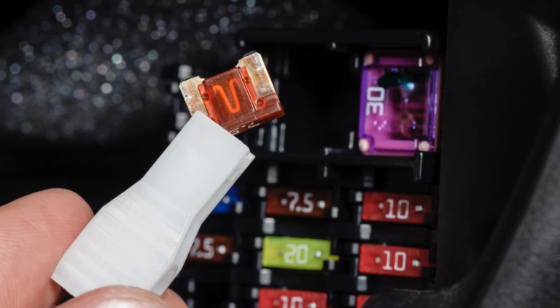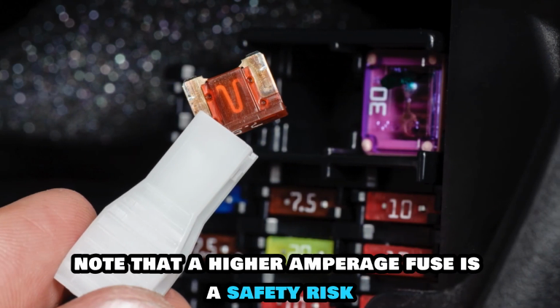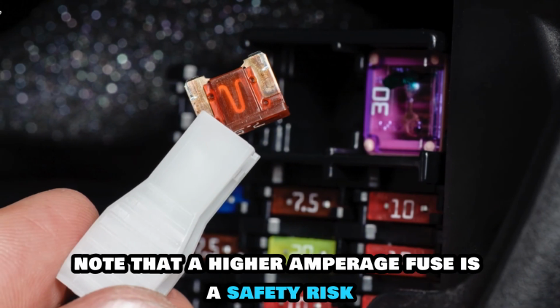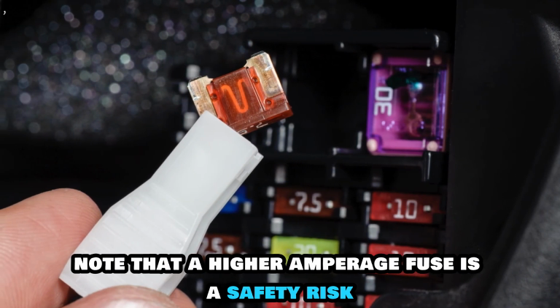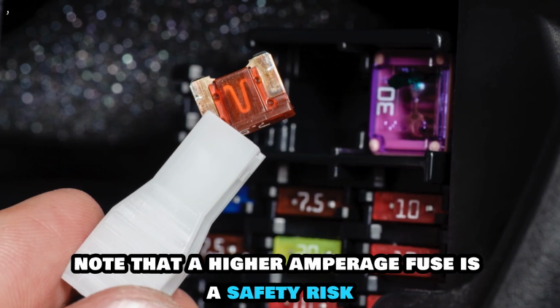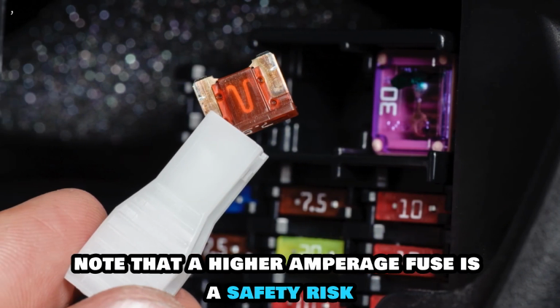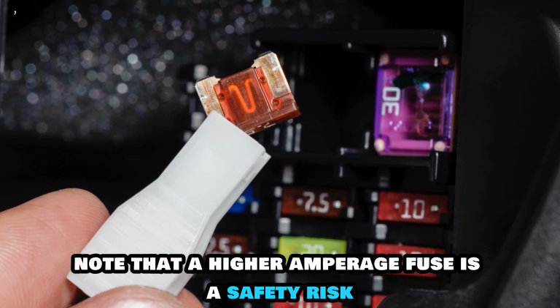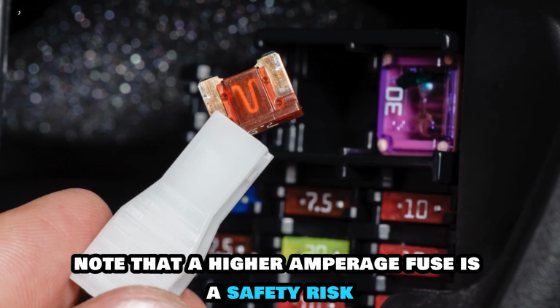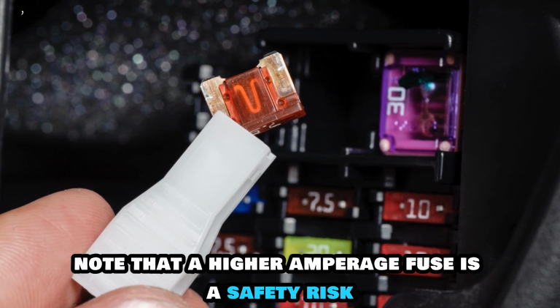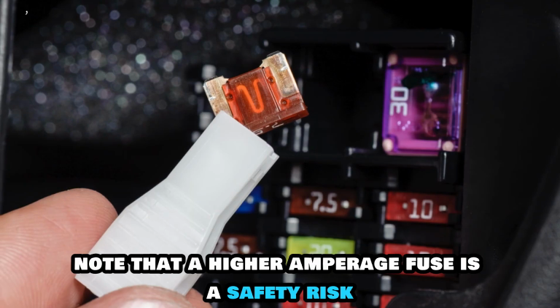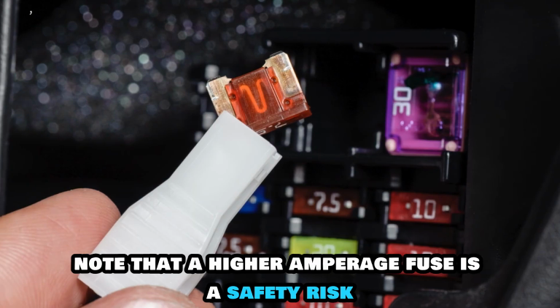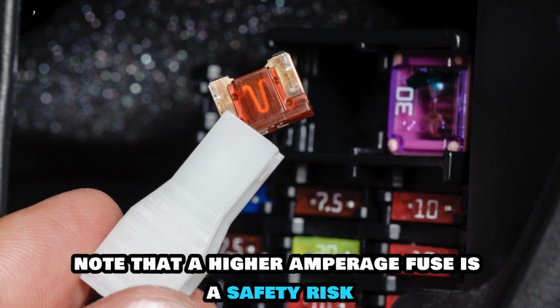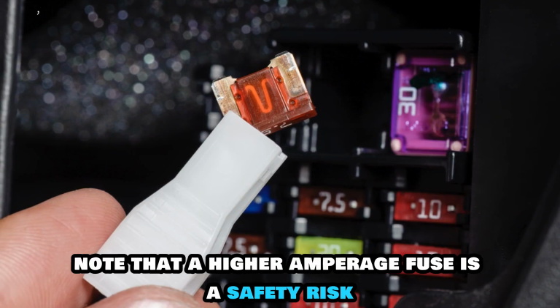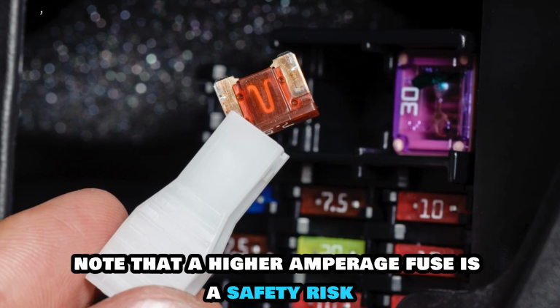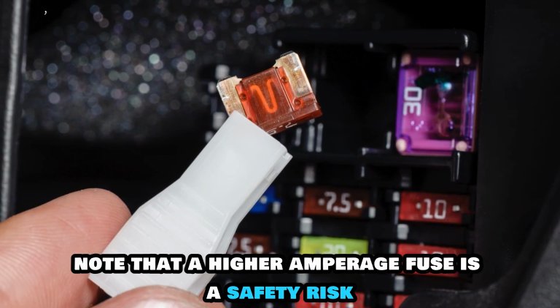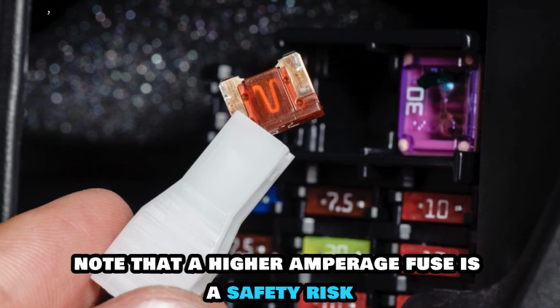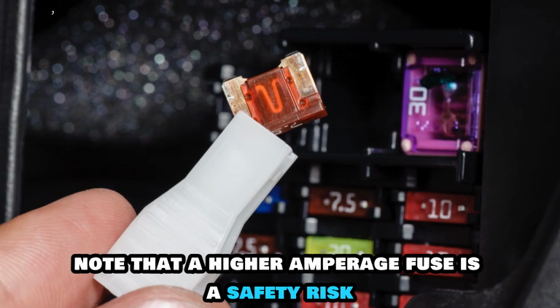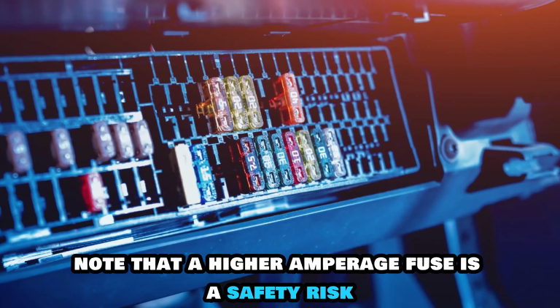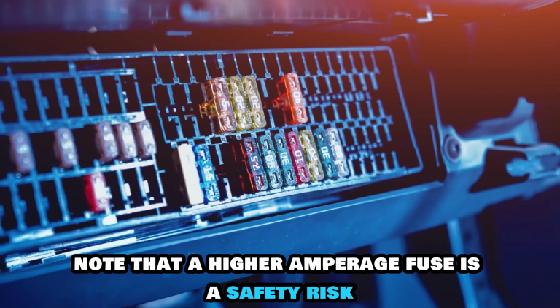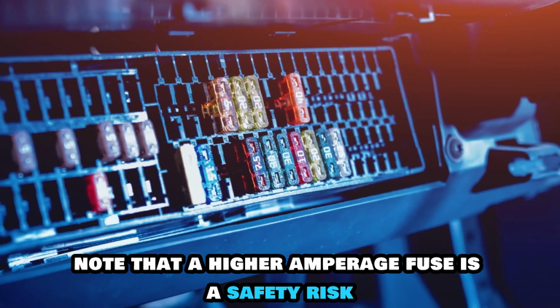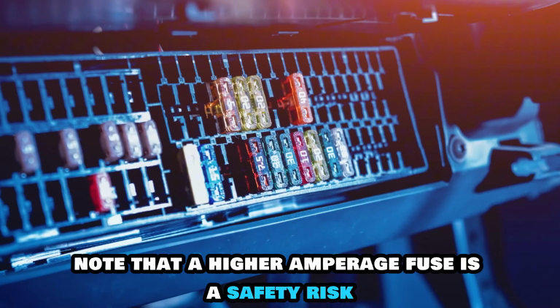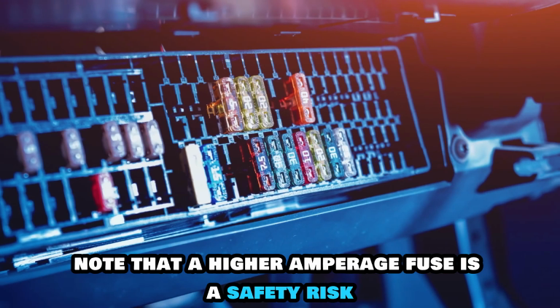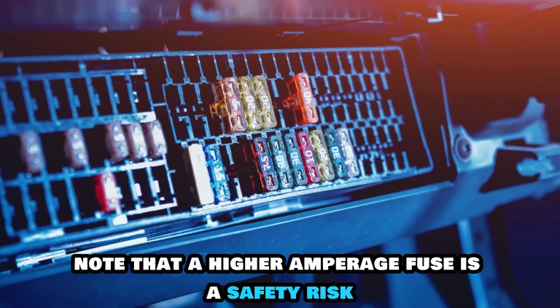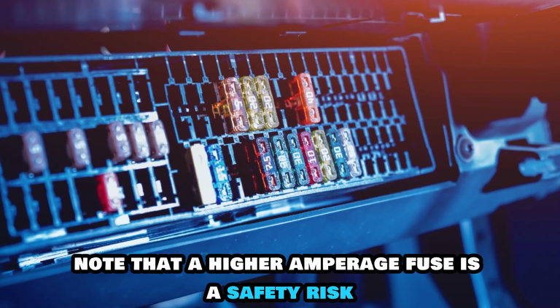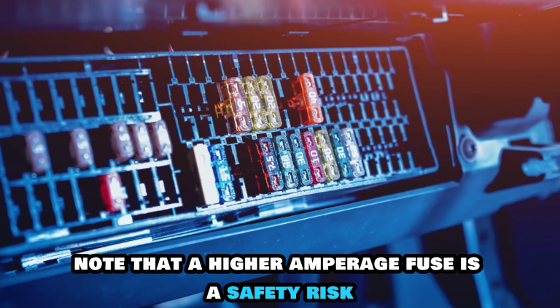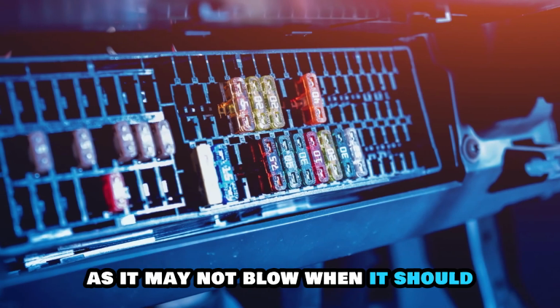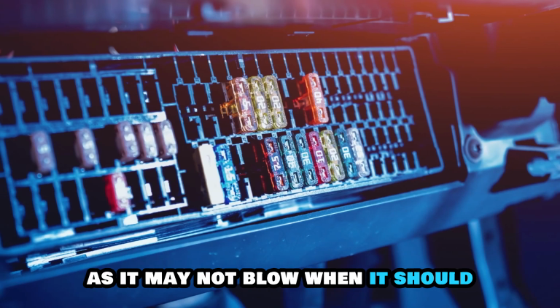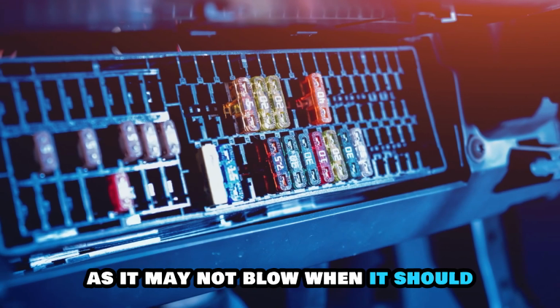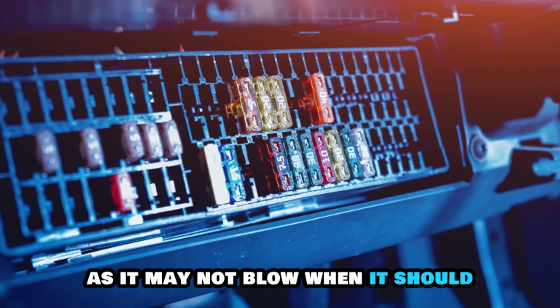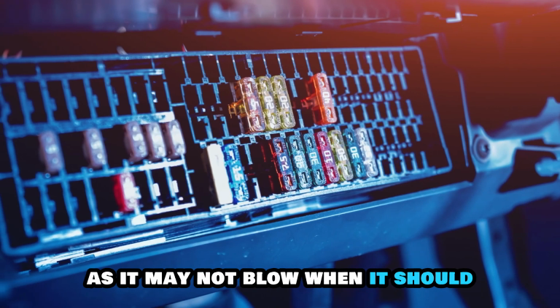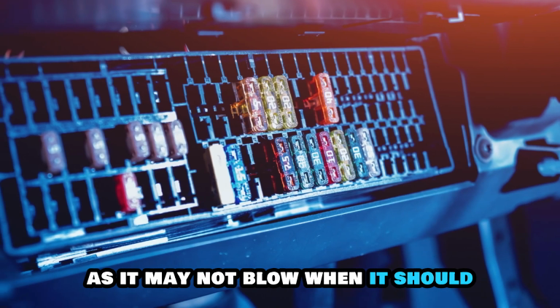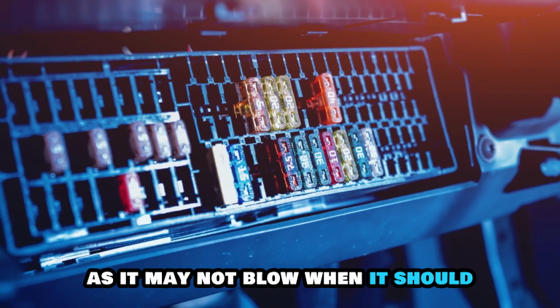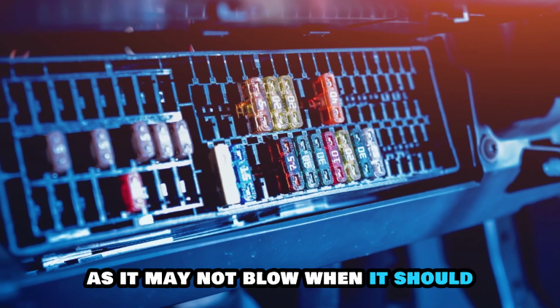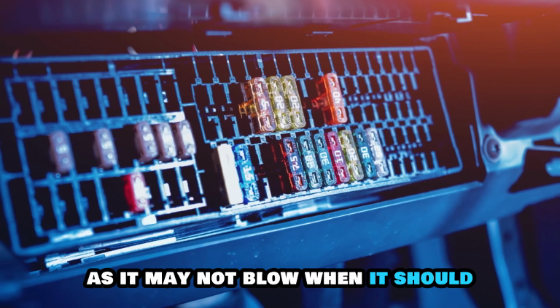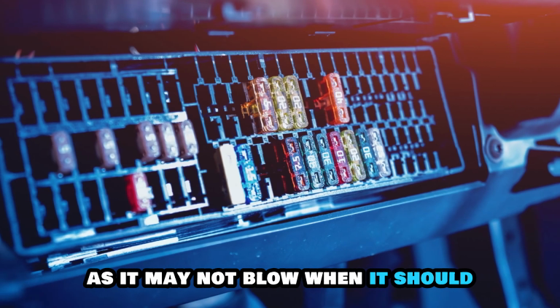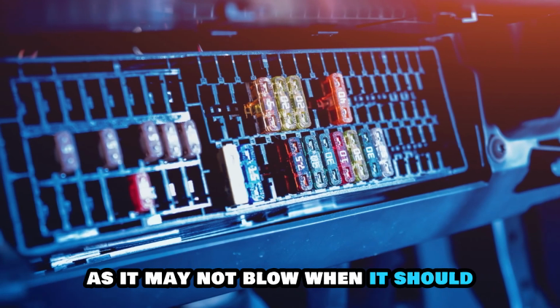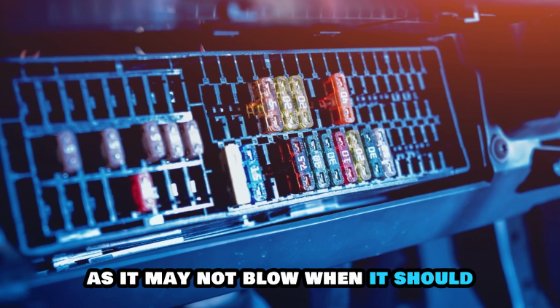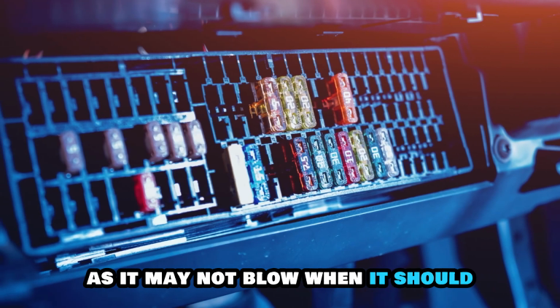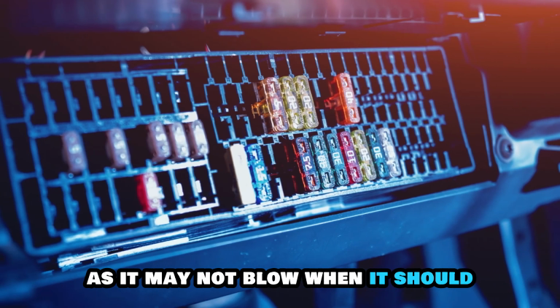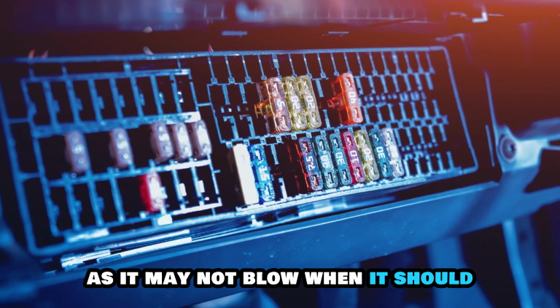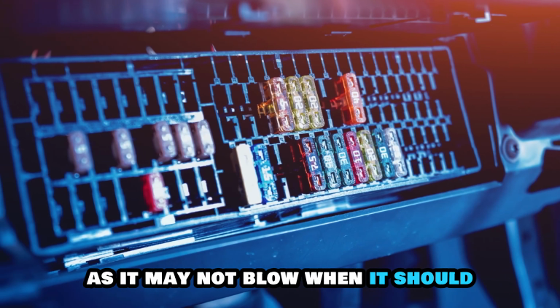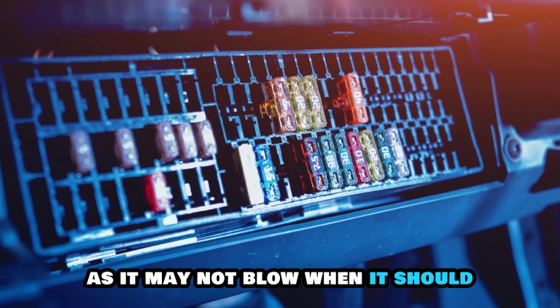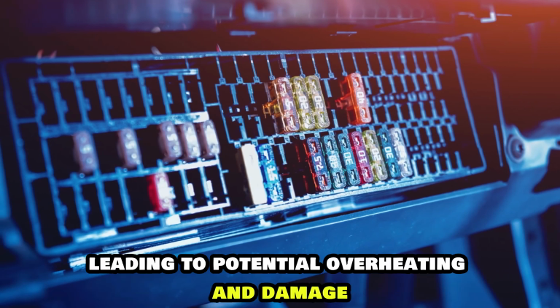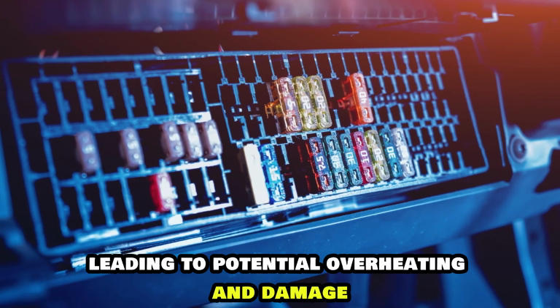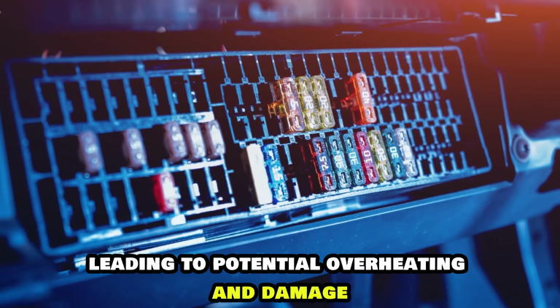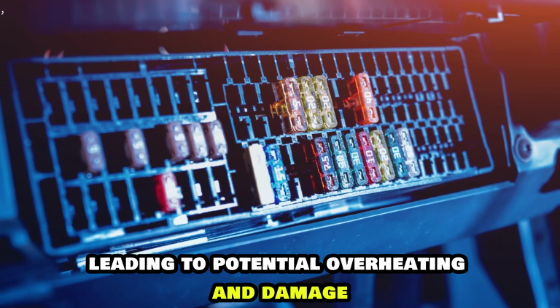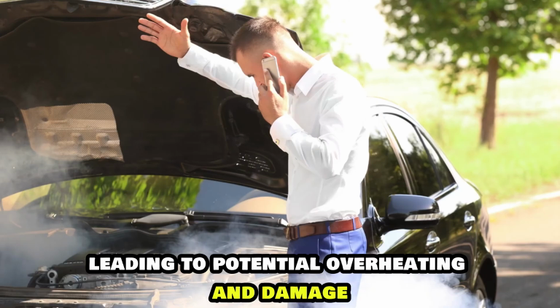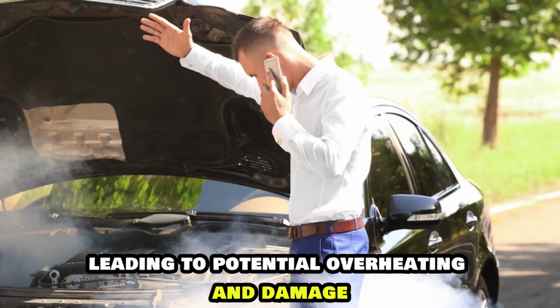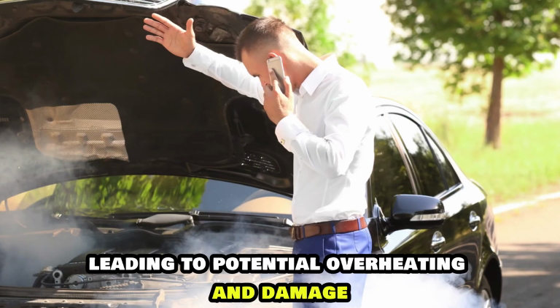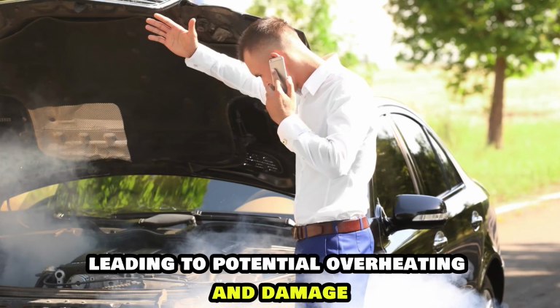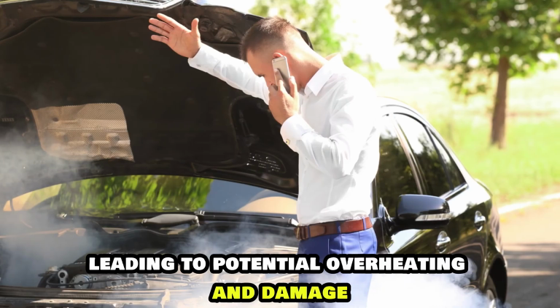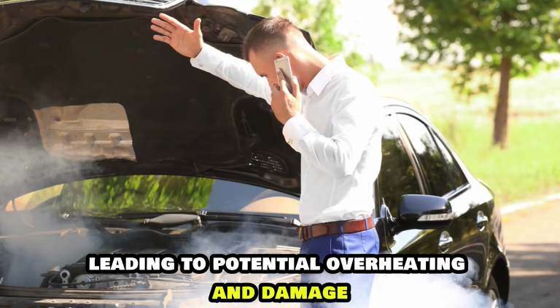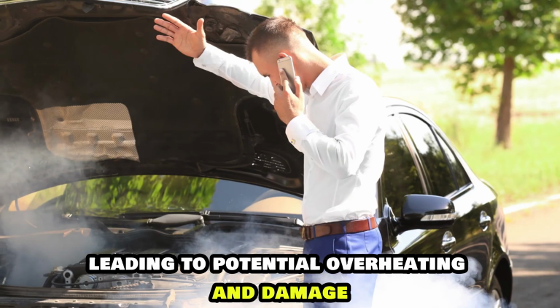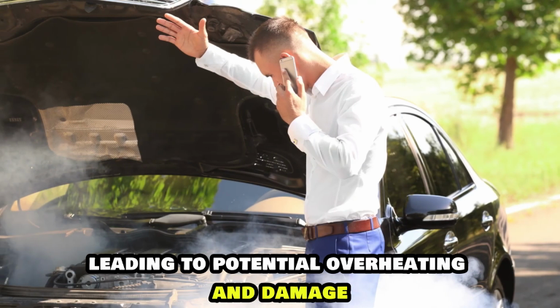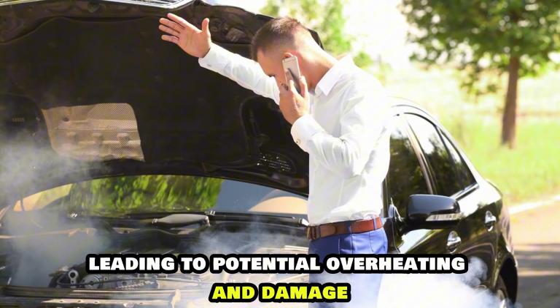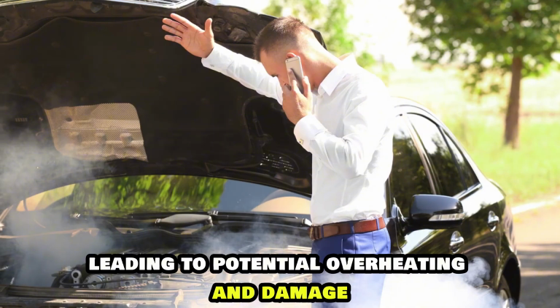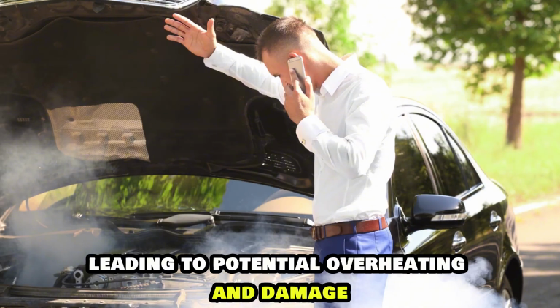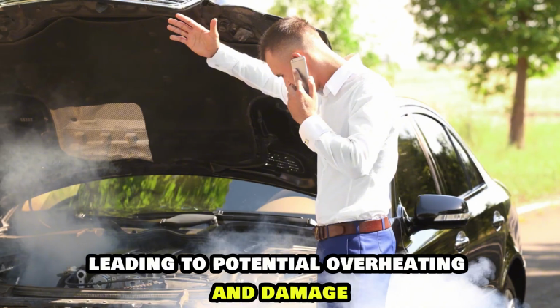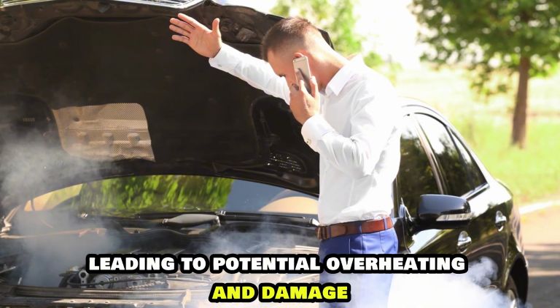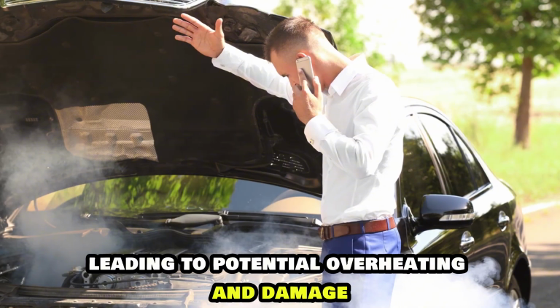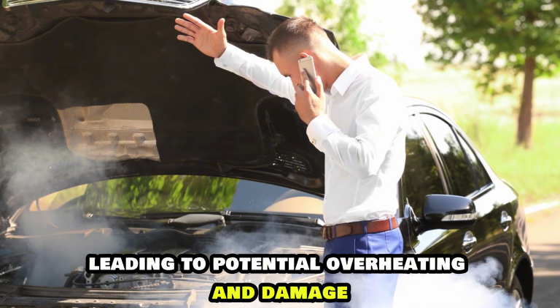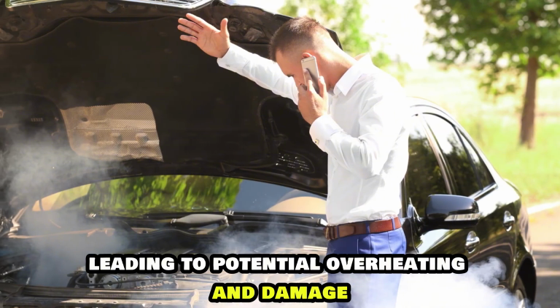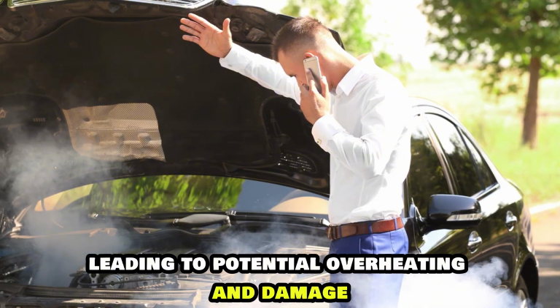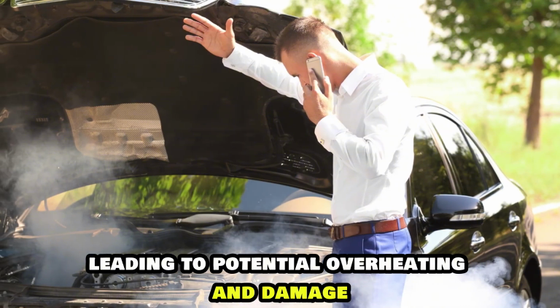Note that a higher amperage fuse is a safety risk, as it may not blow when it should, leading to potential overheating and damage.